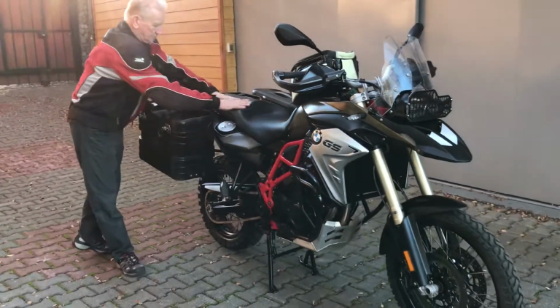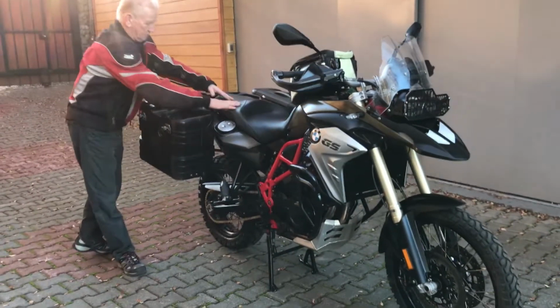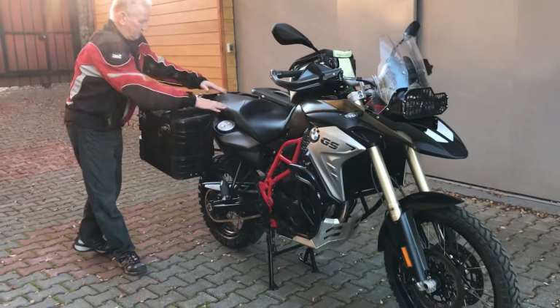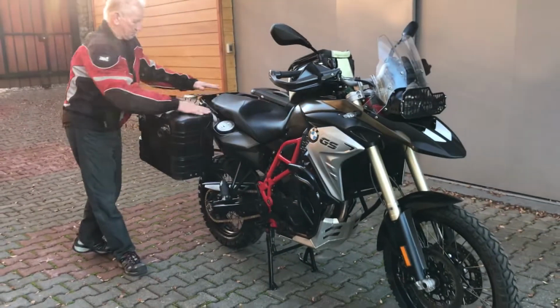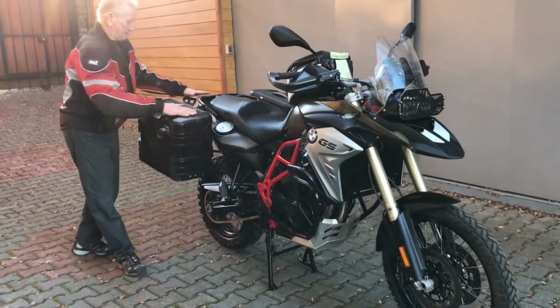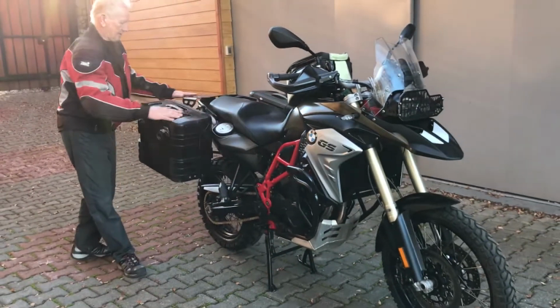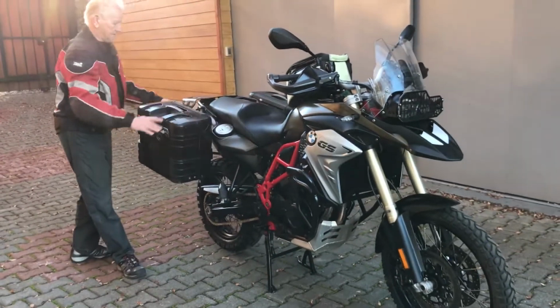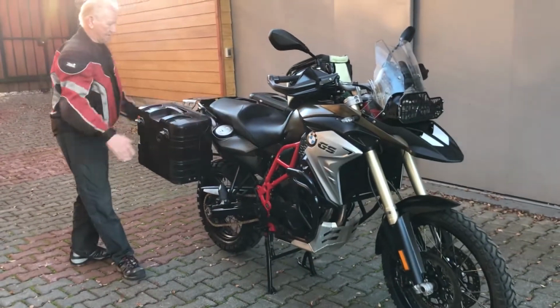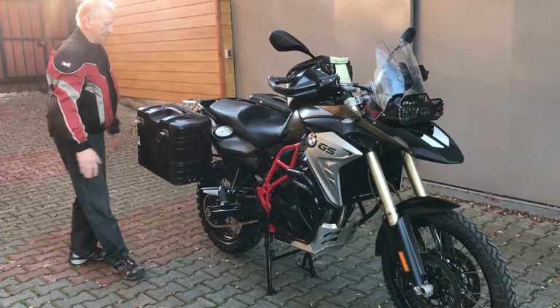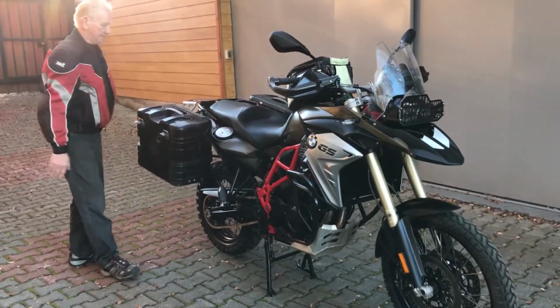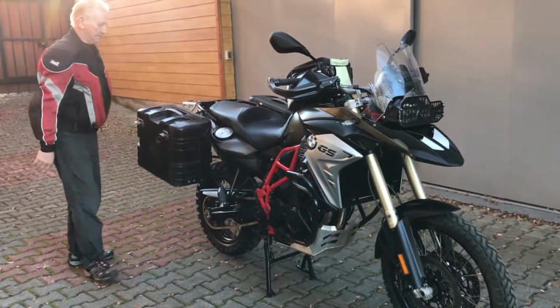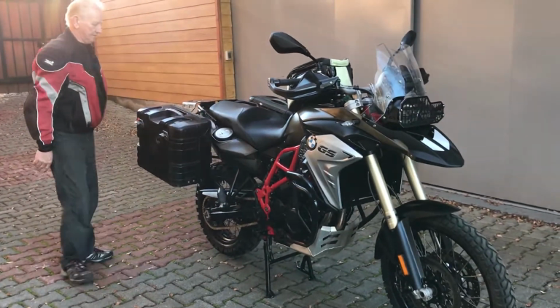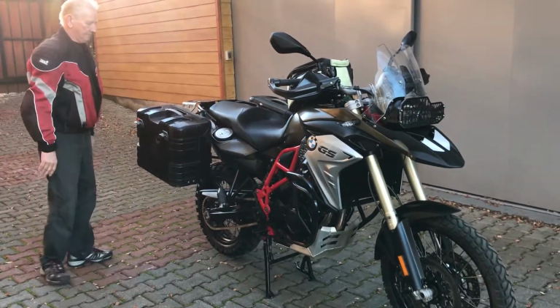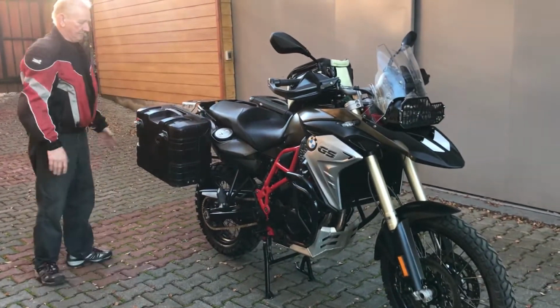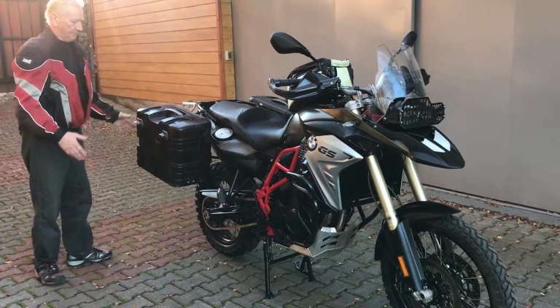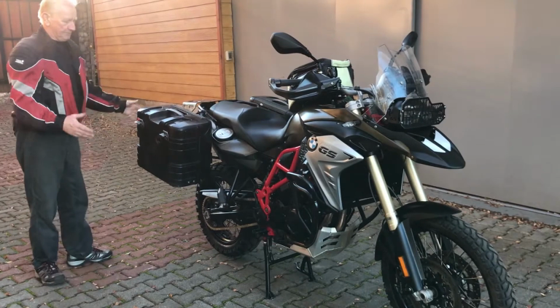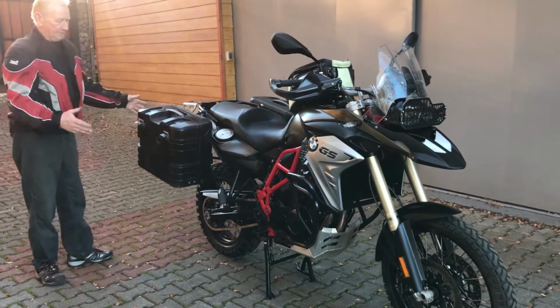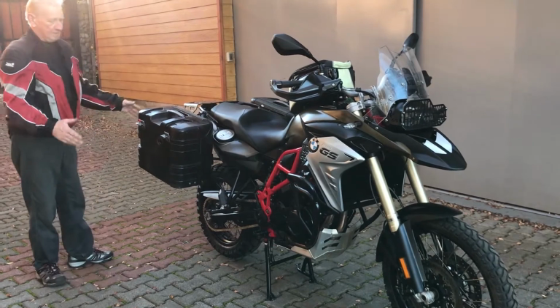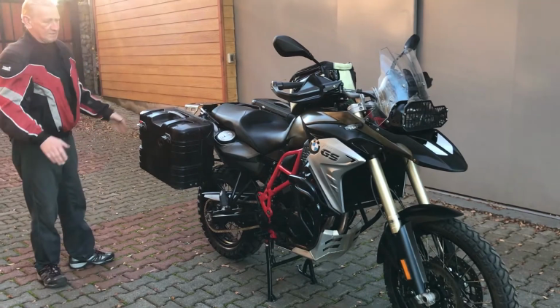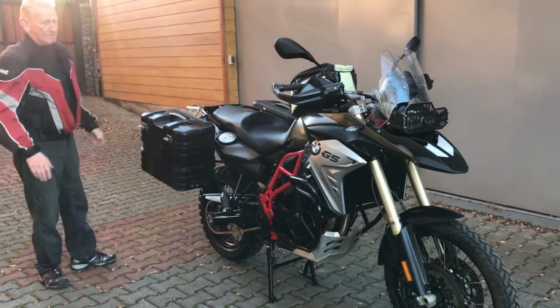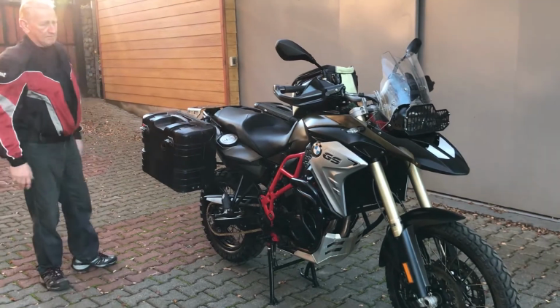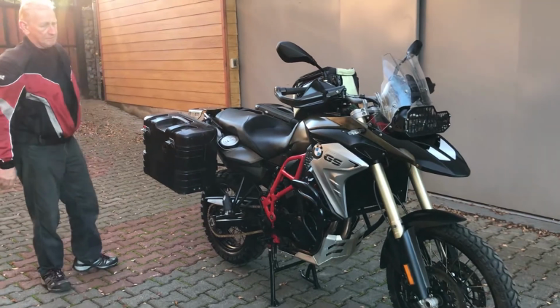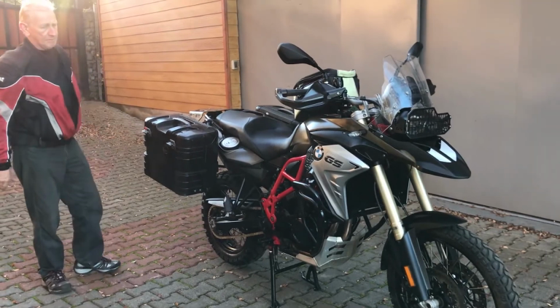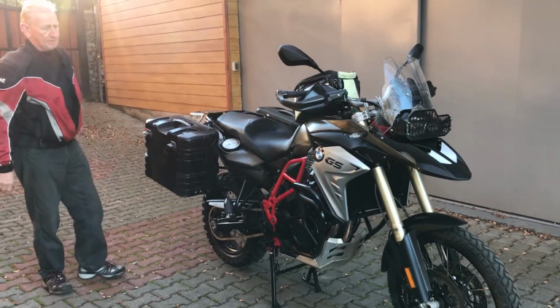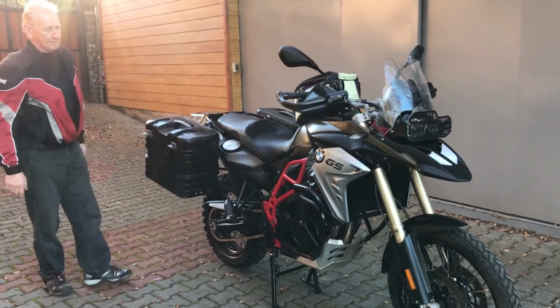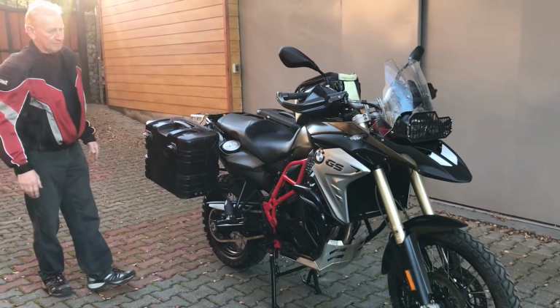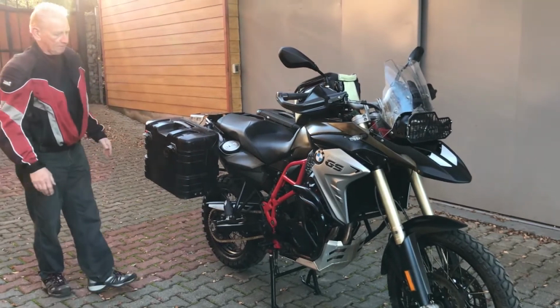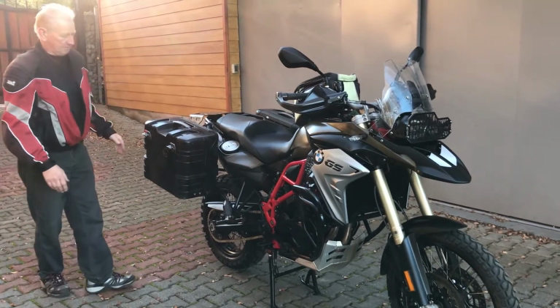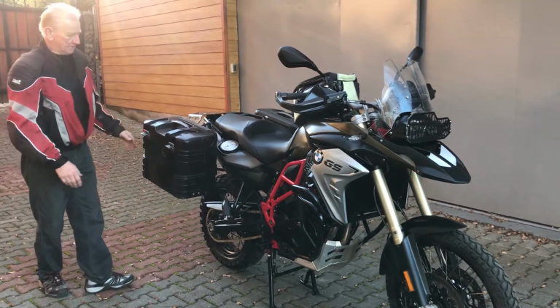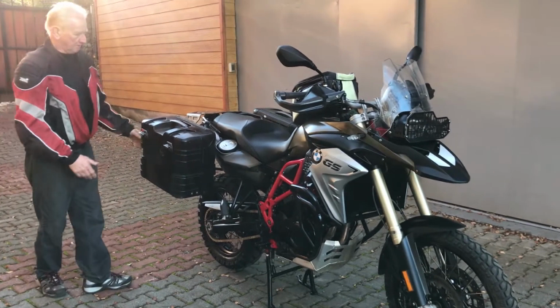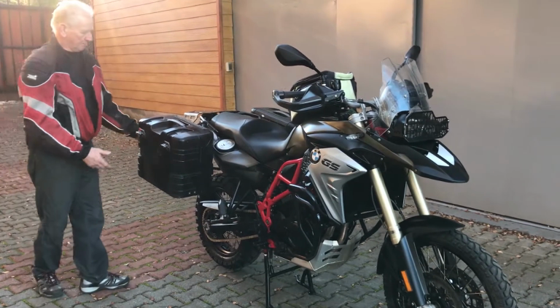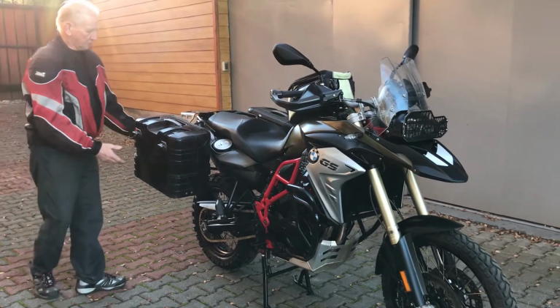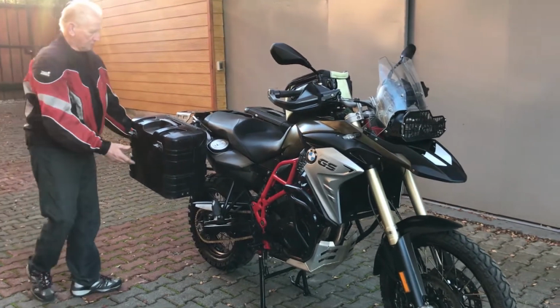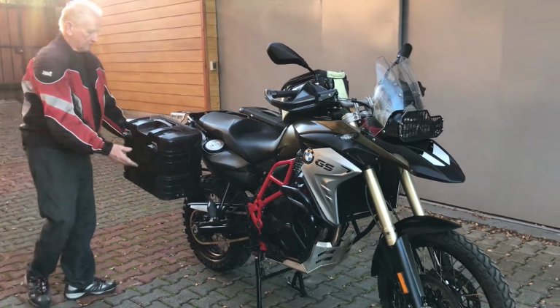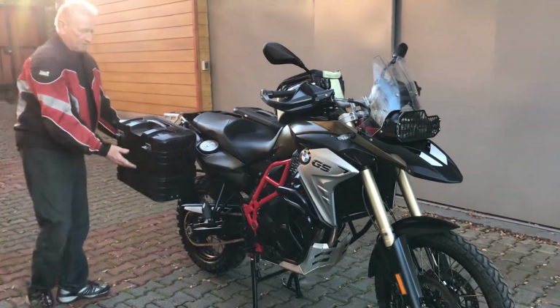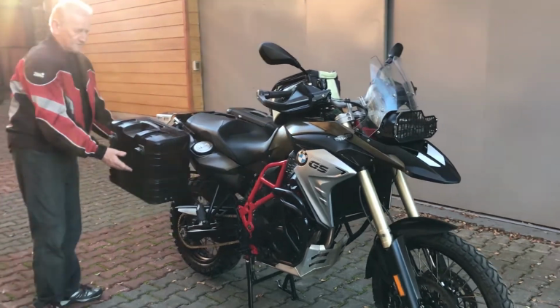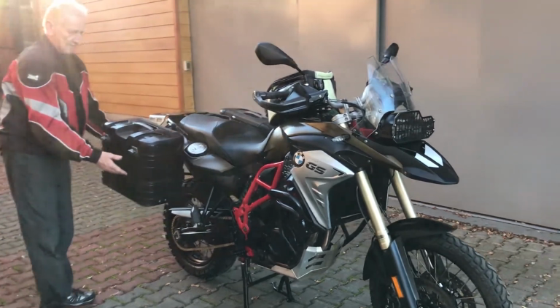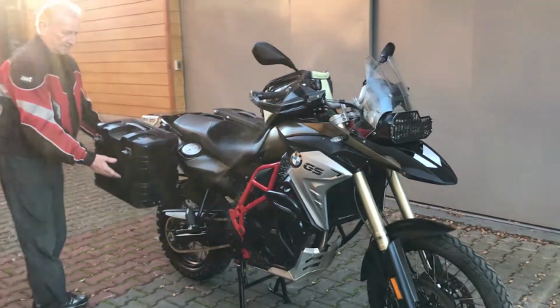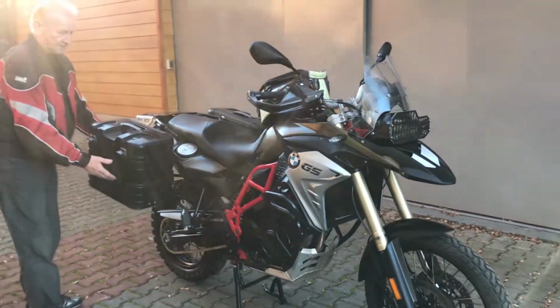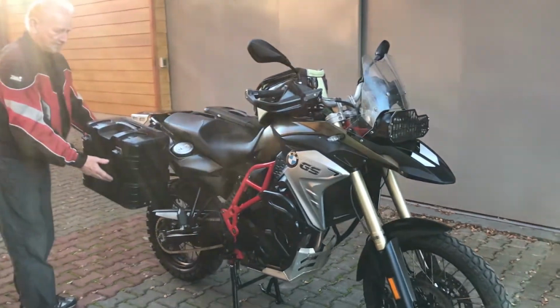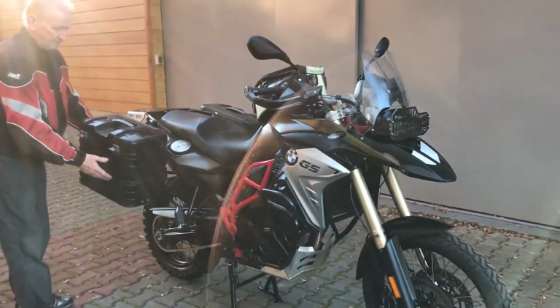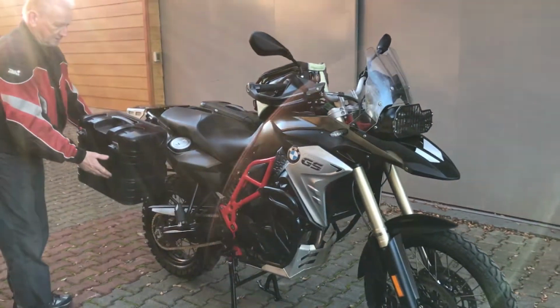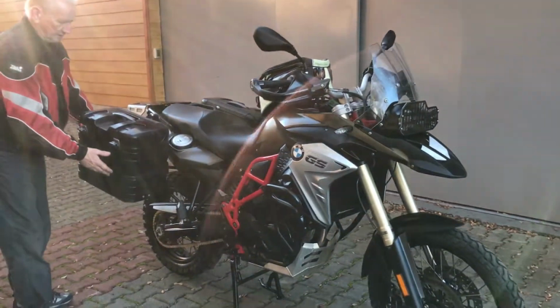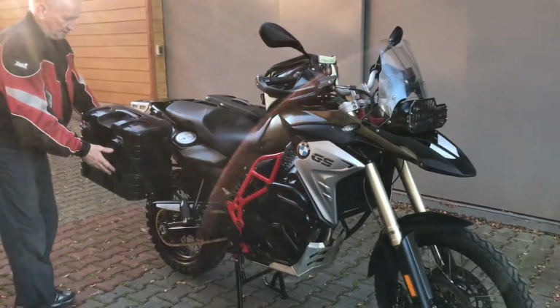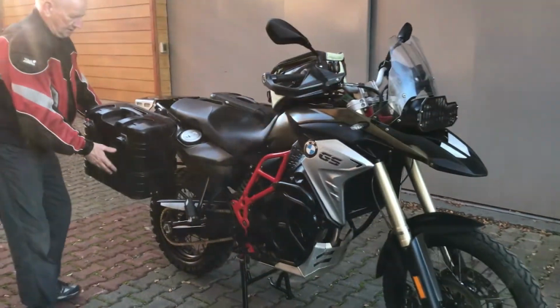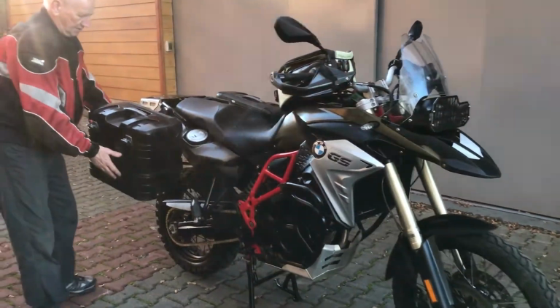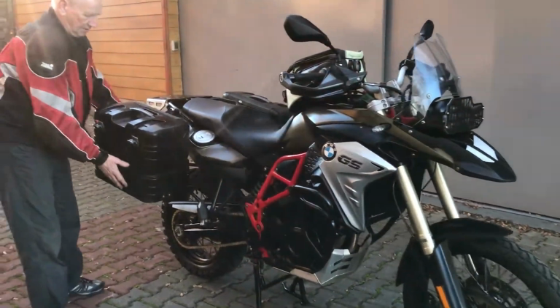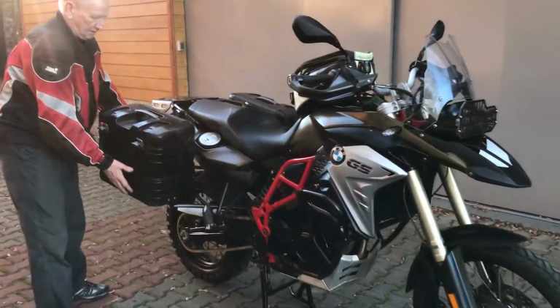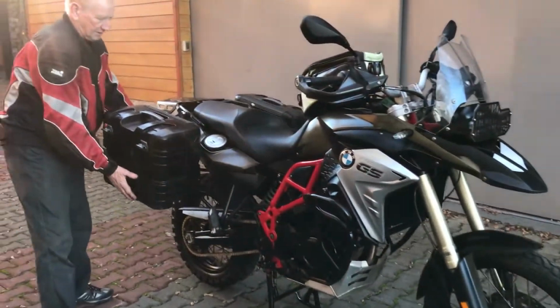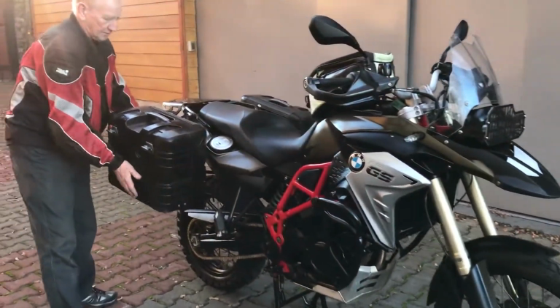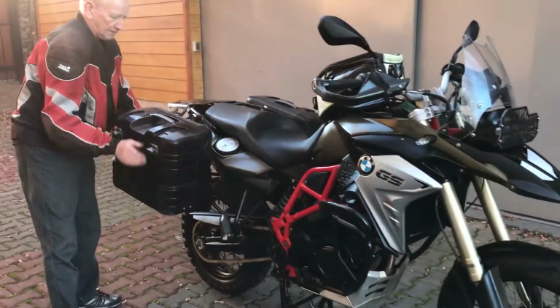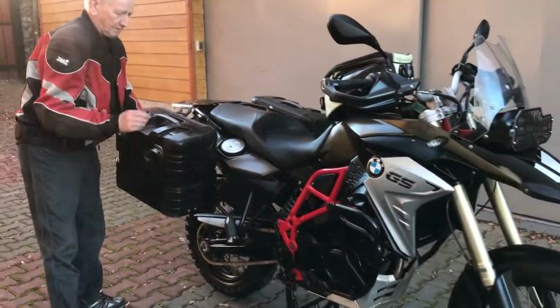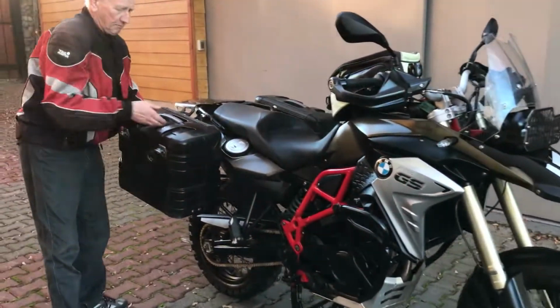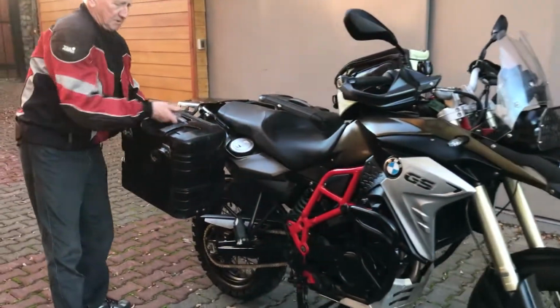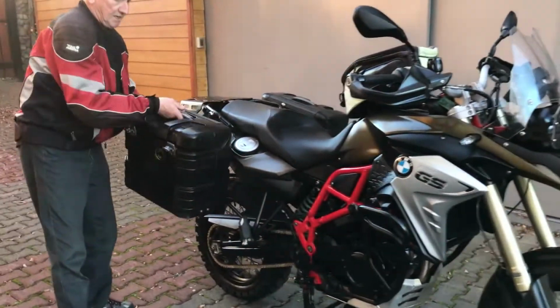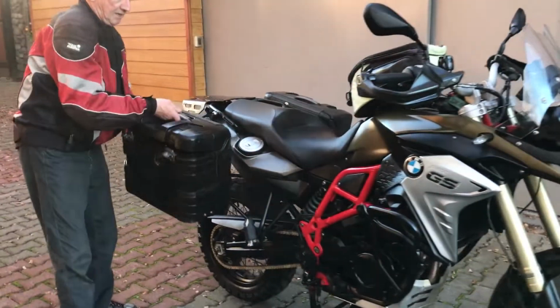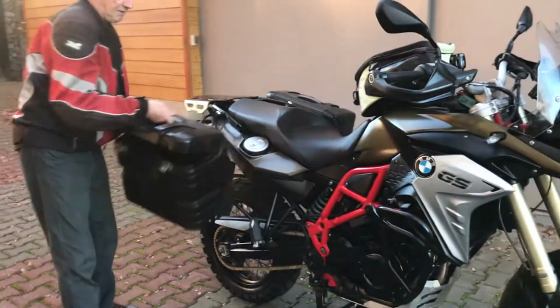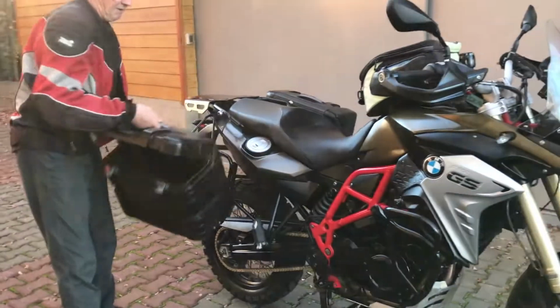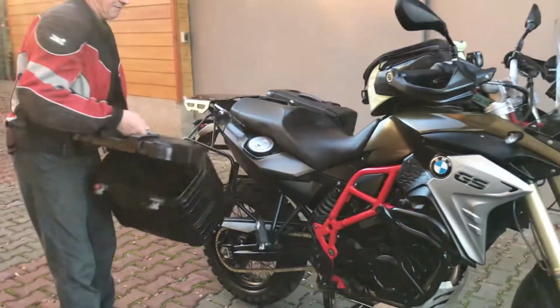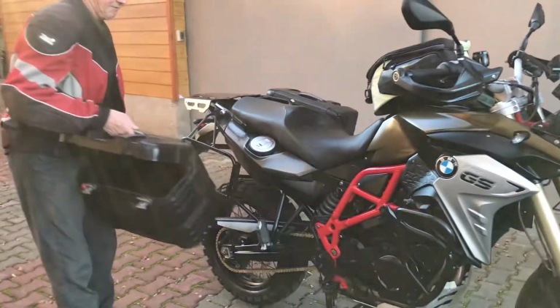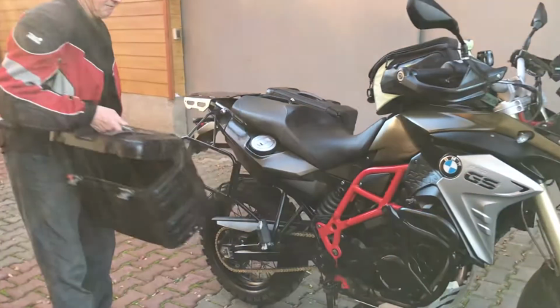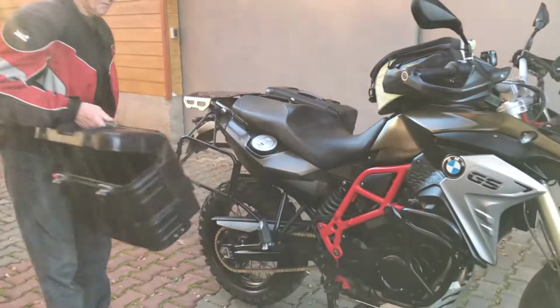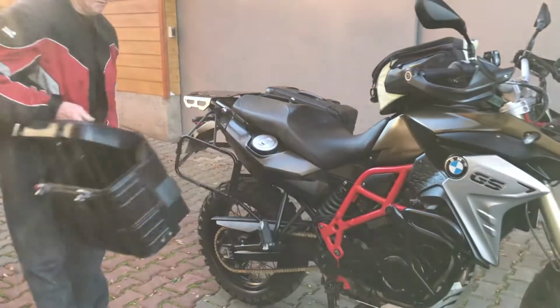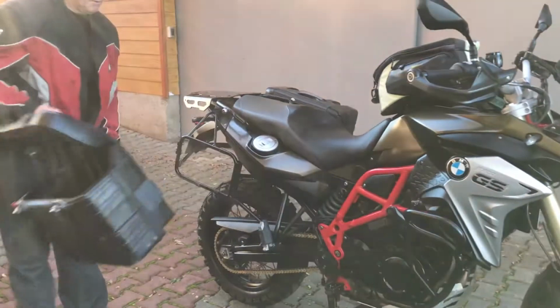That's how the bikes come. Of course, these side cases can also be taken off if you want.